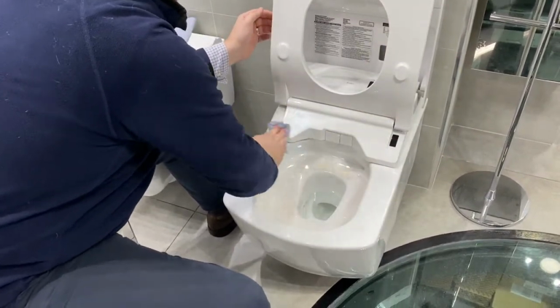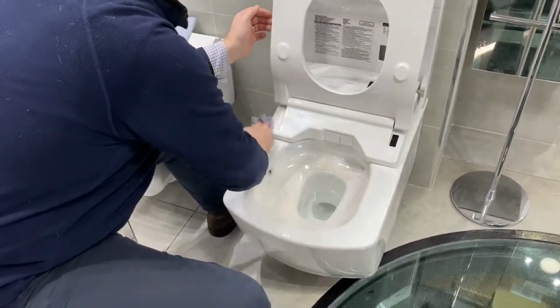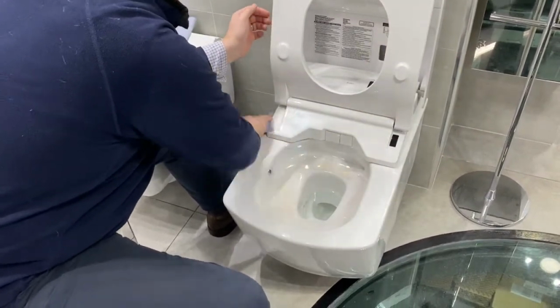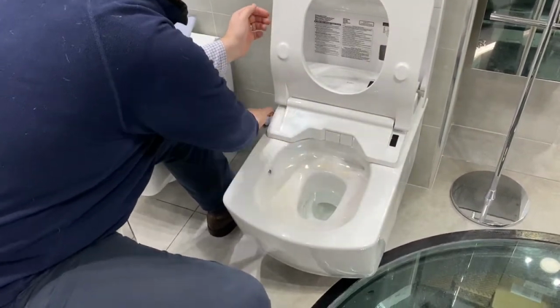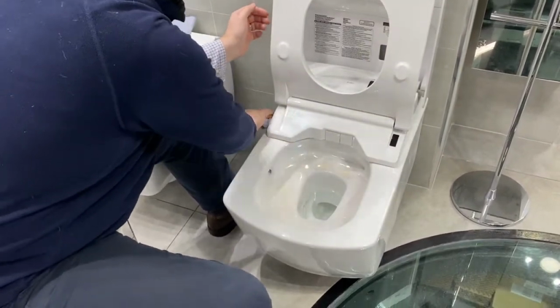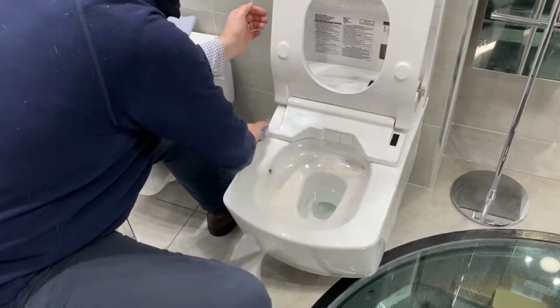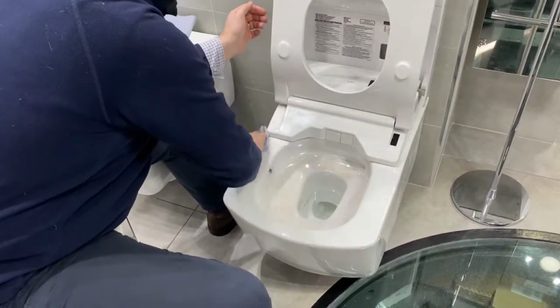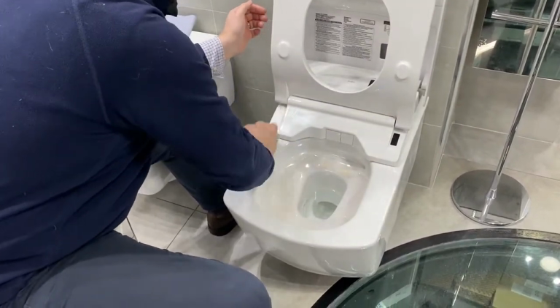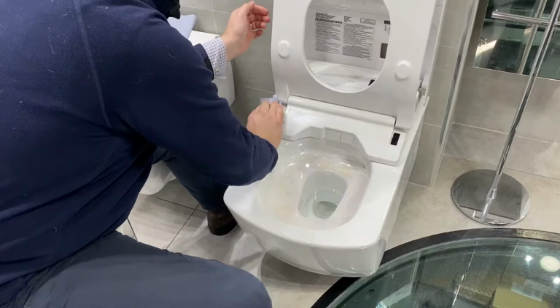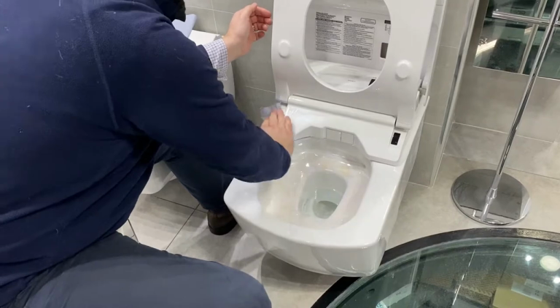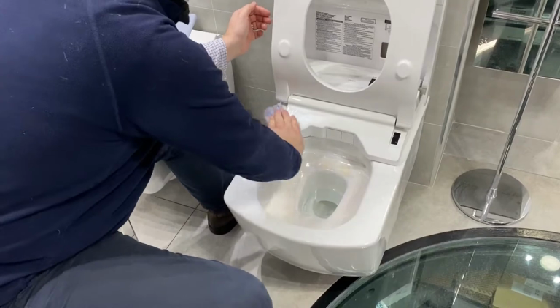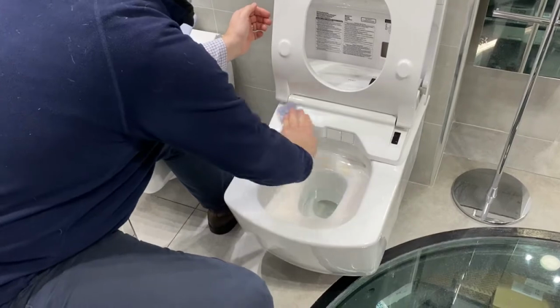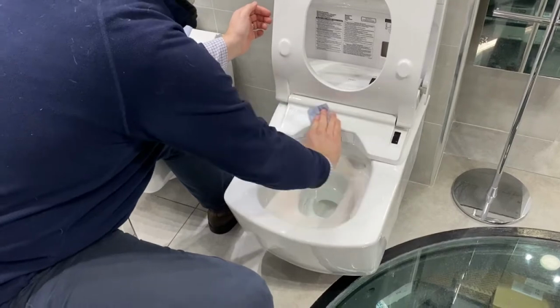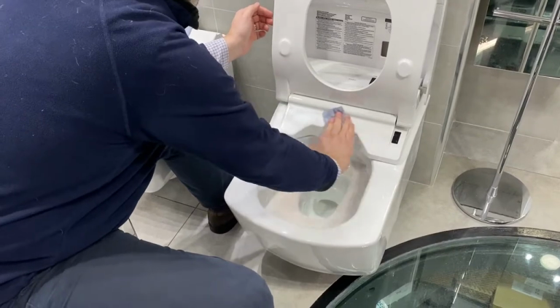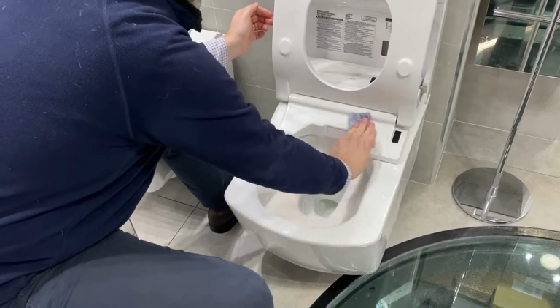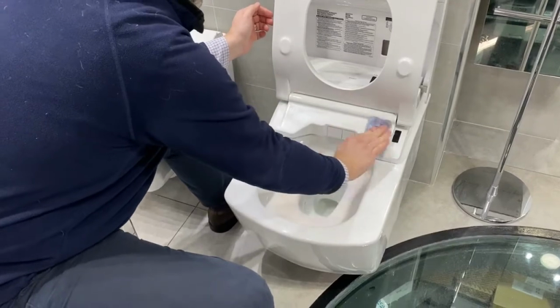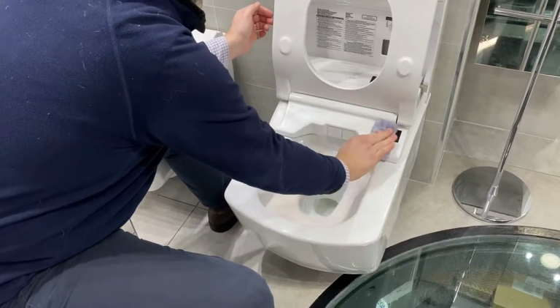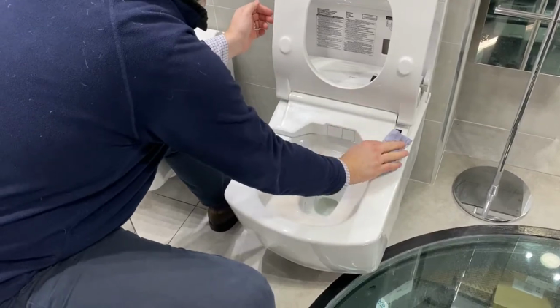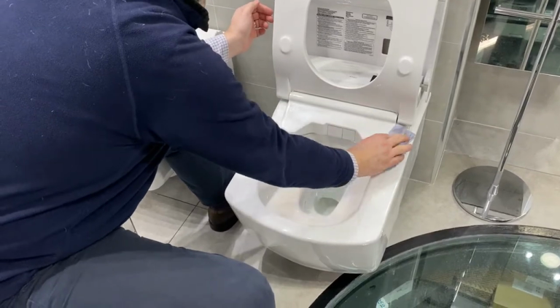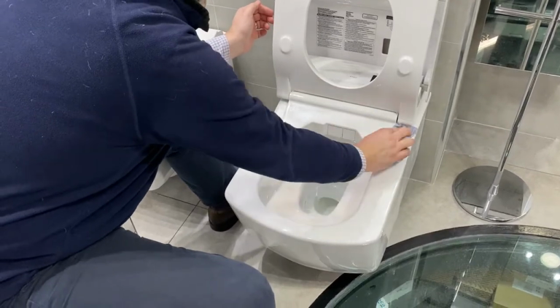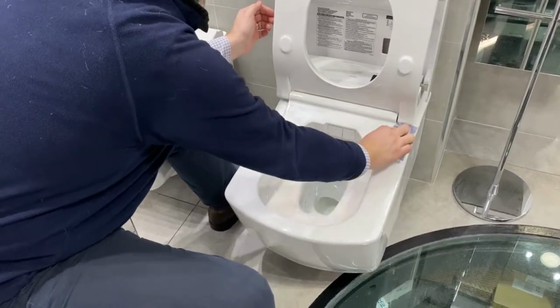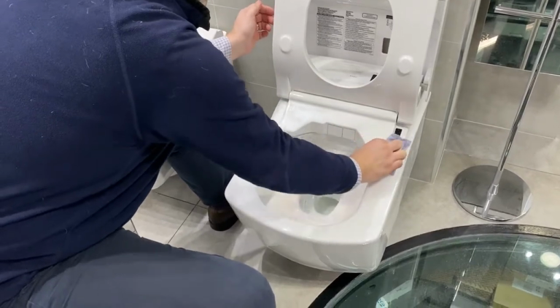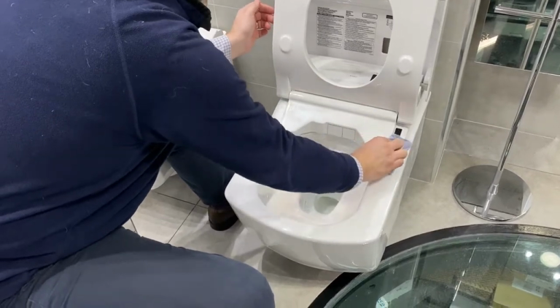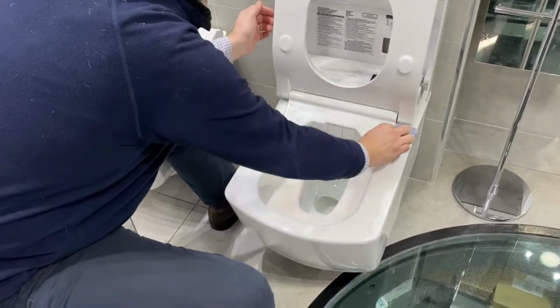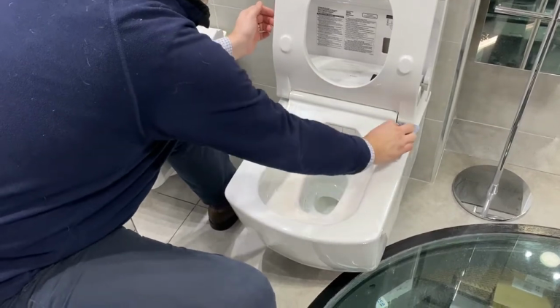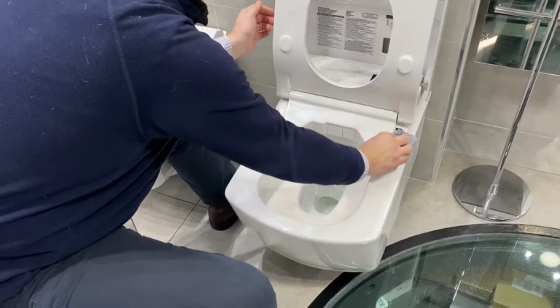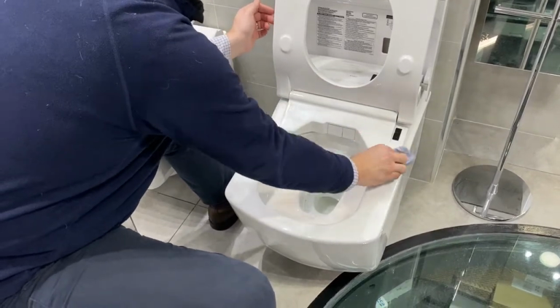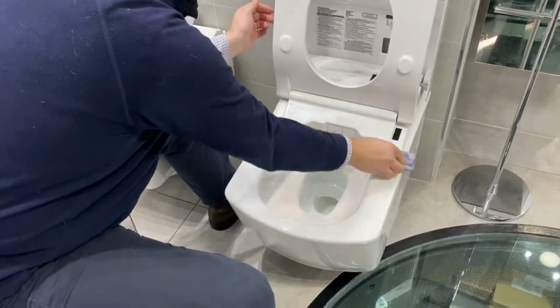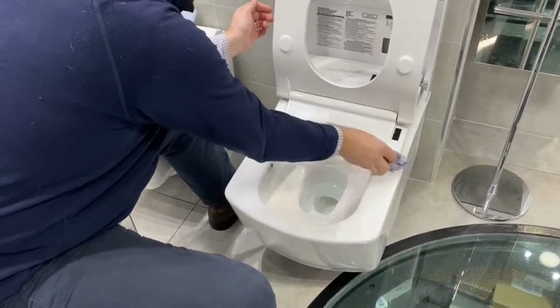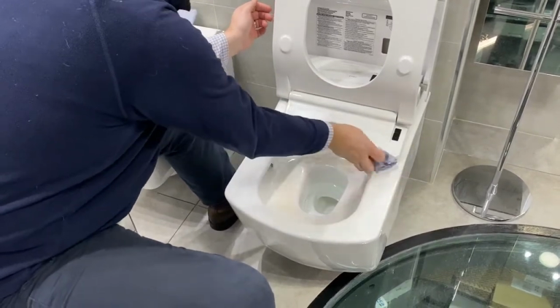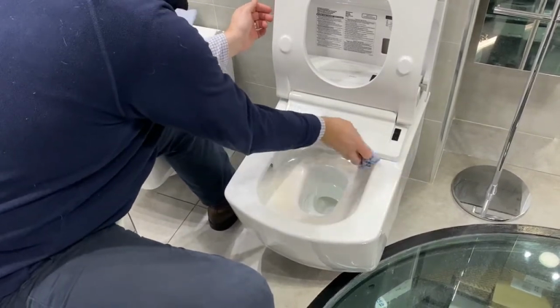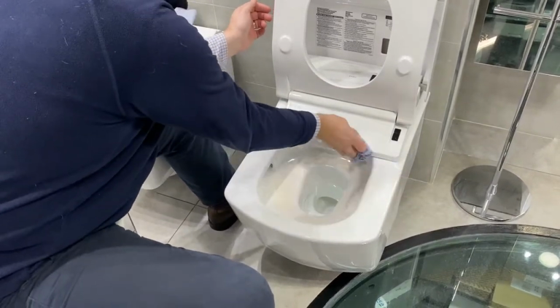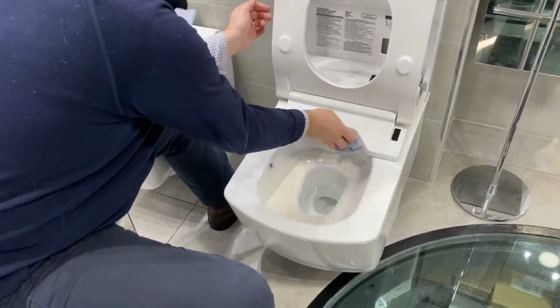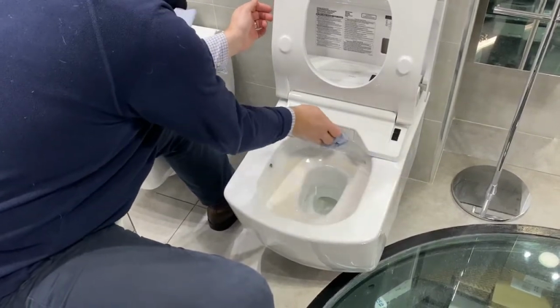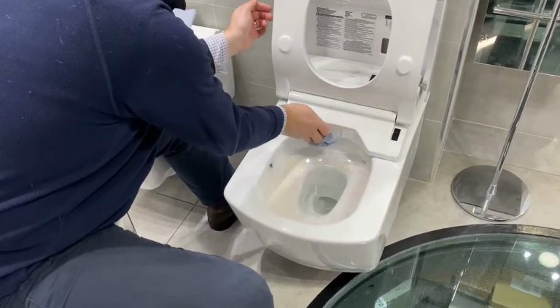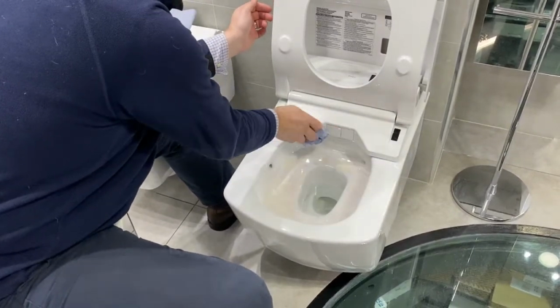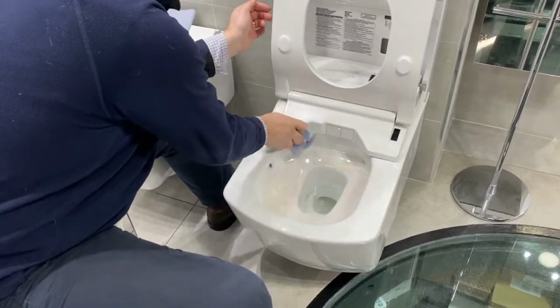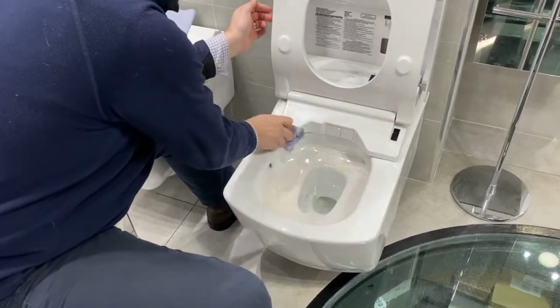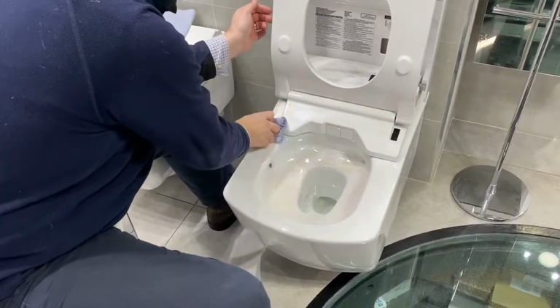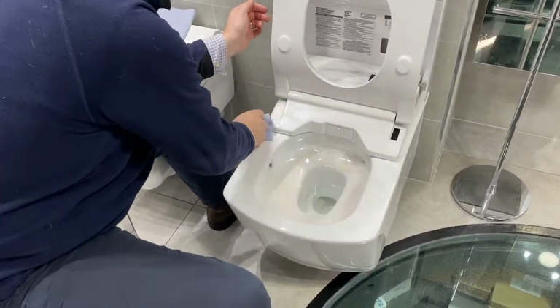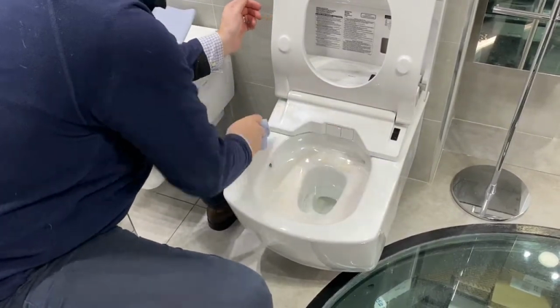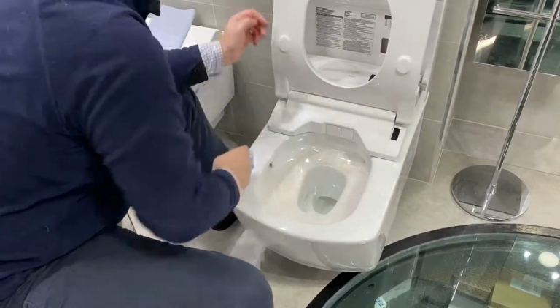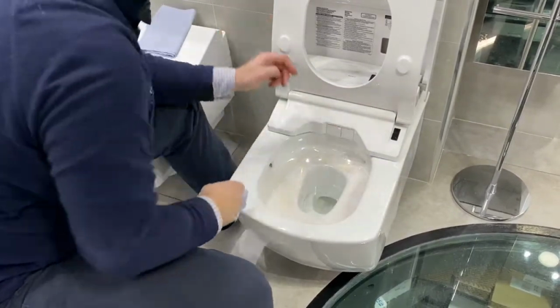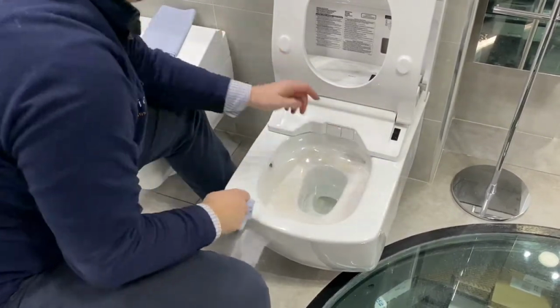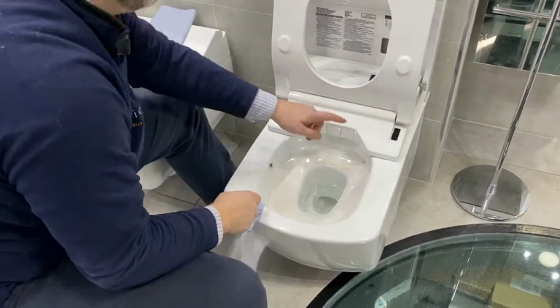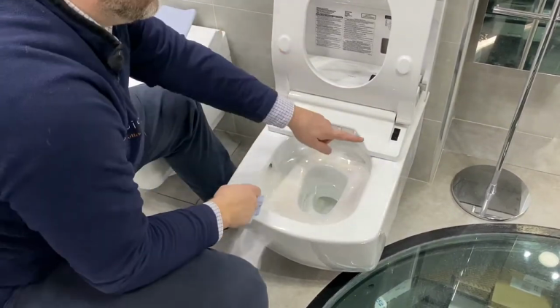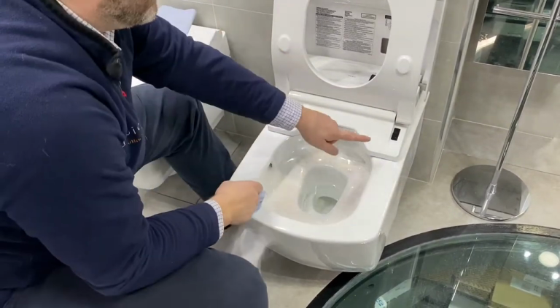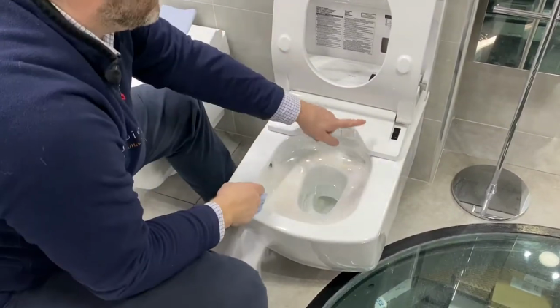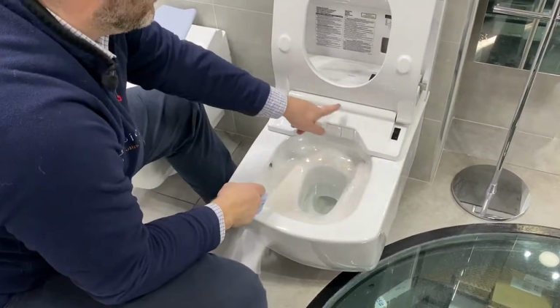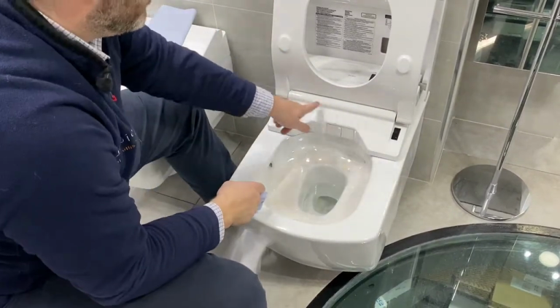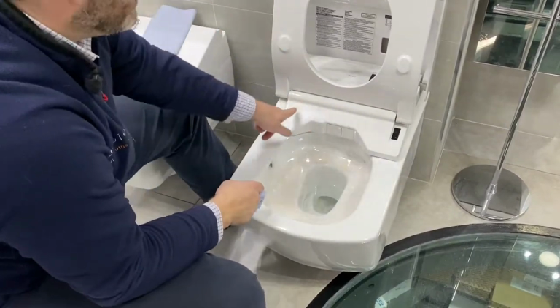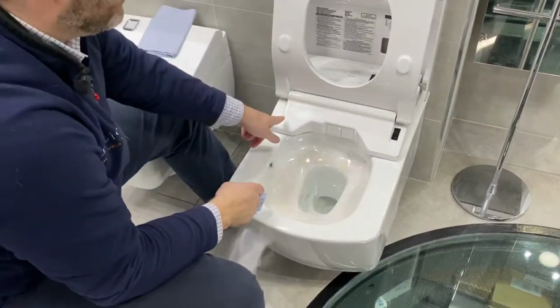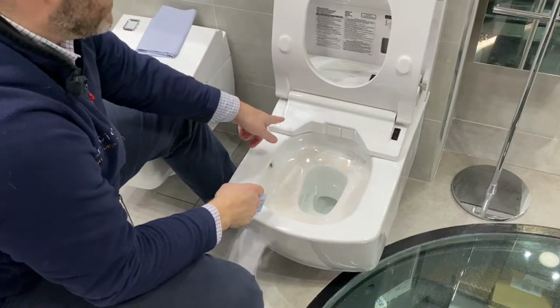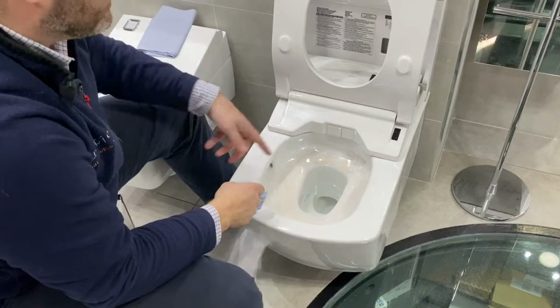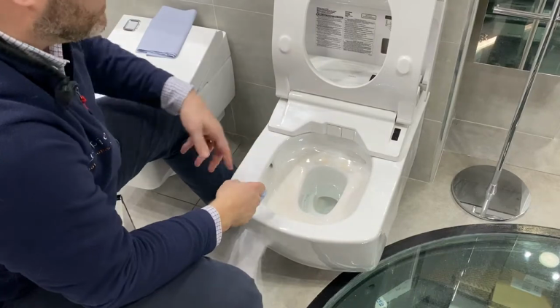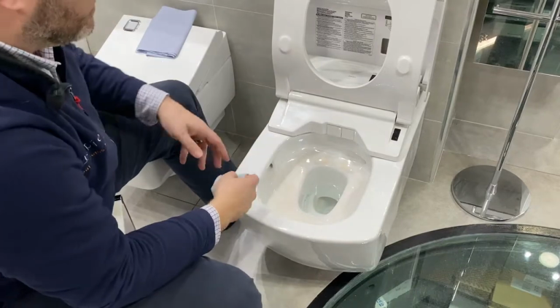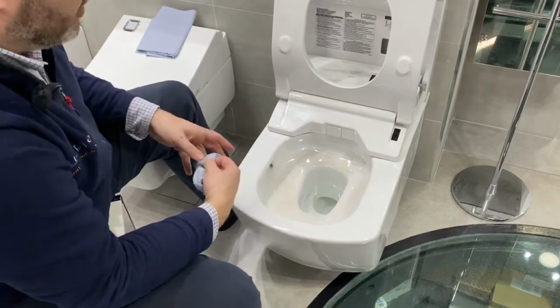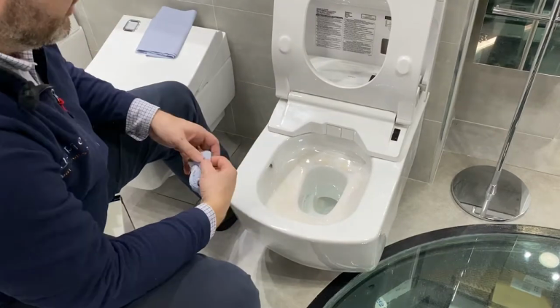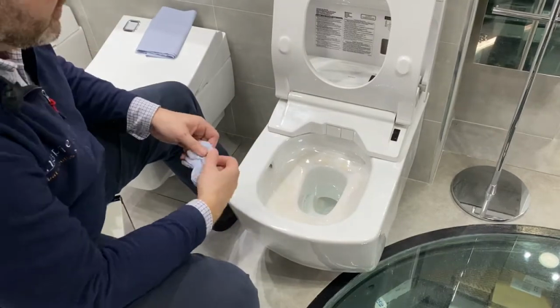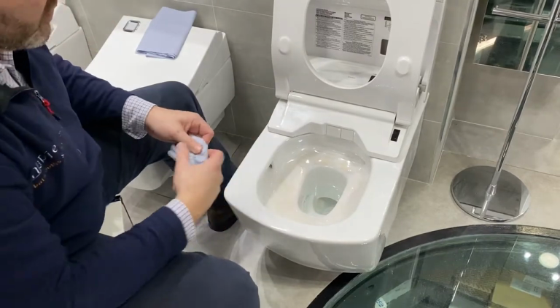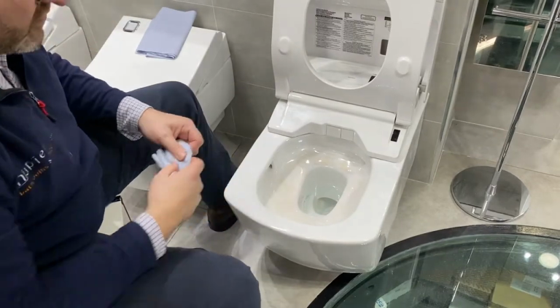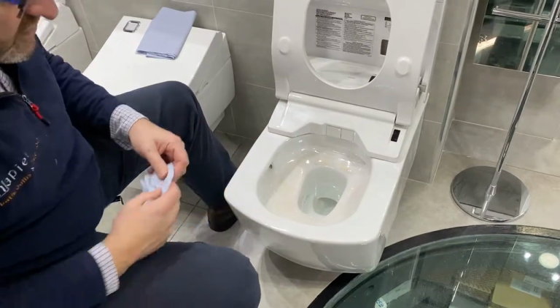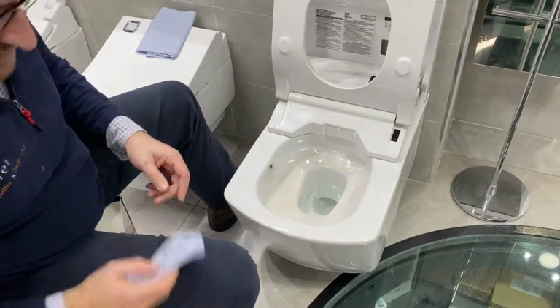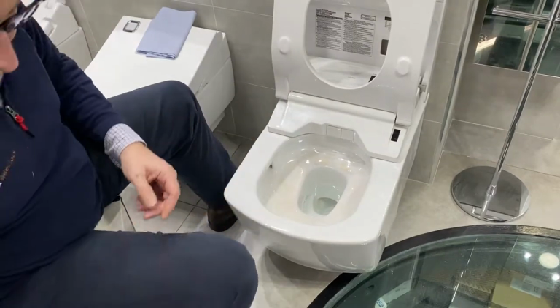Don't use any chemicals with bleach in them, because this may discolour all of the white plastic of the Toto toilet.